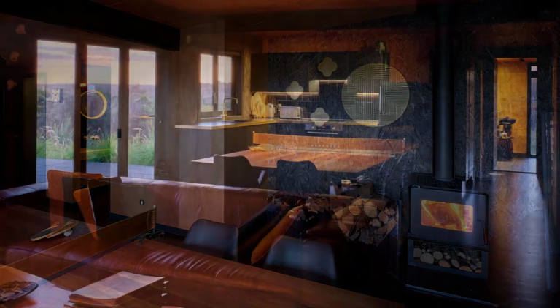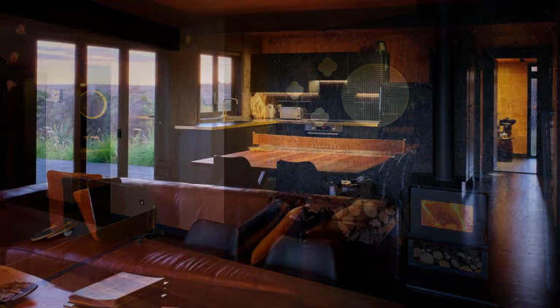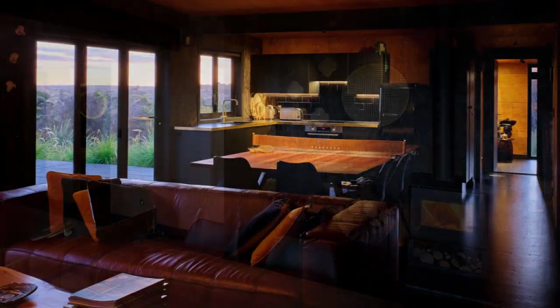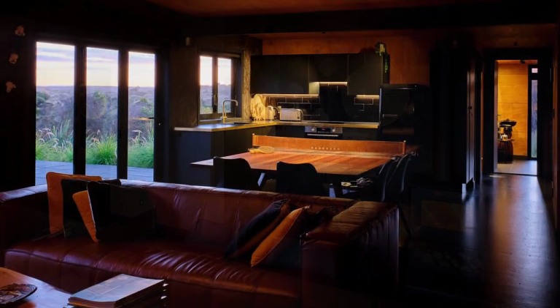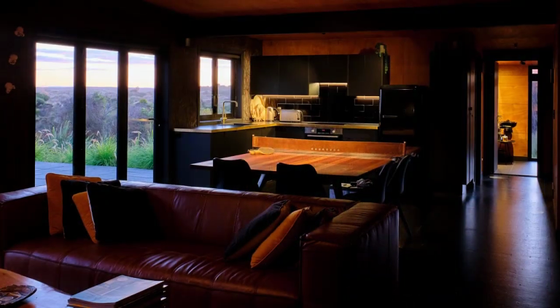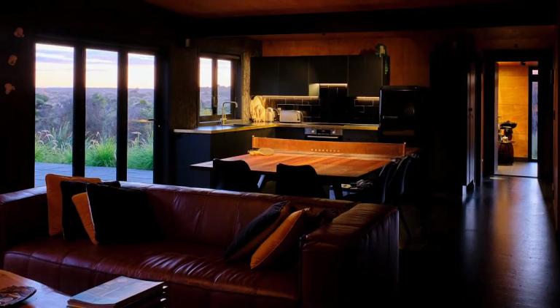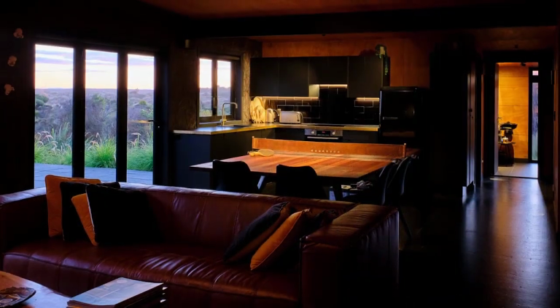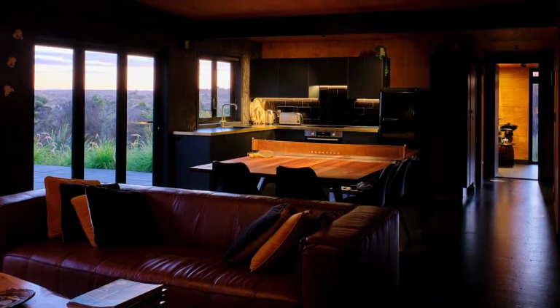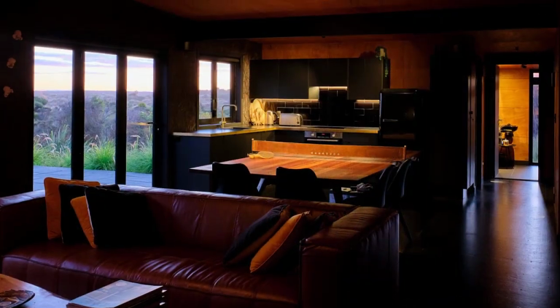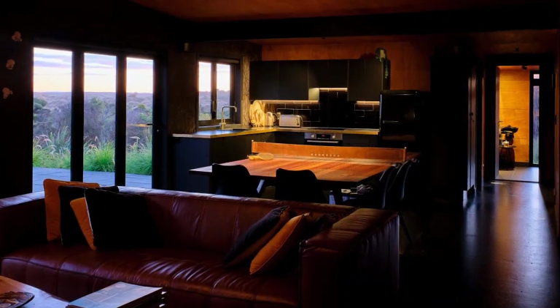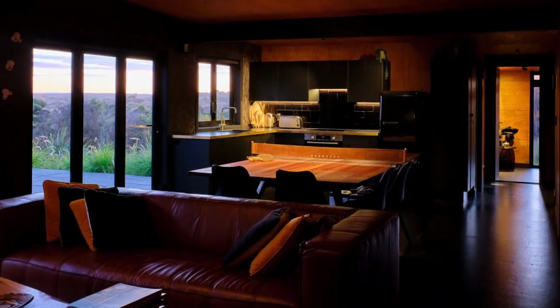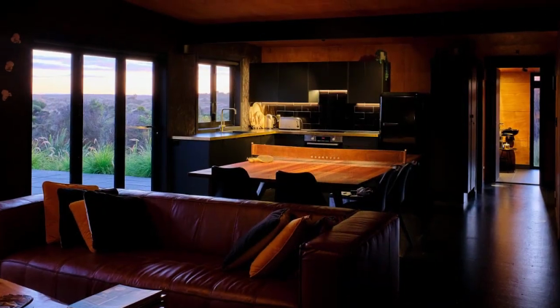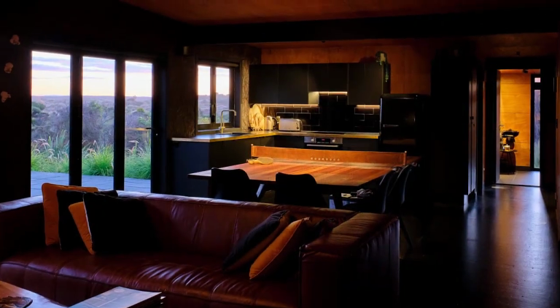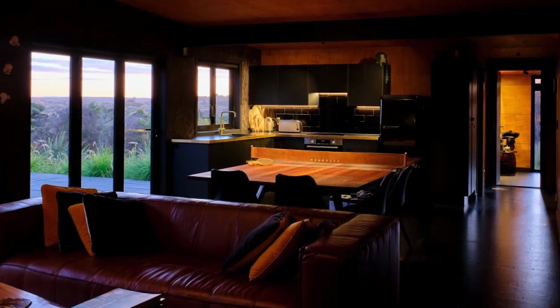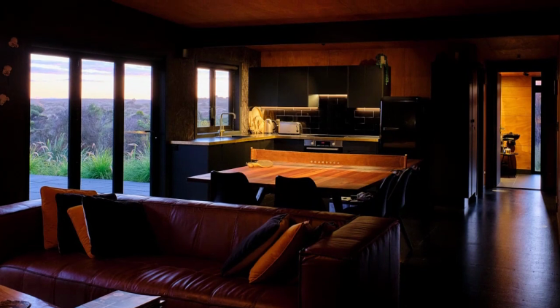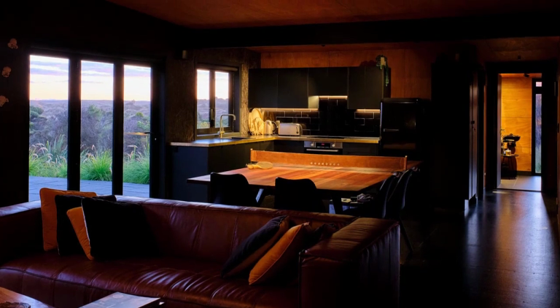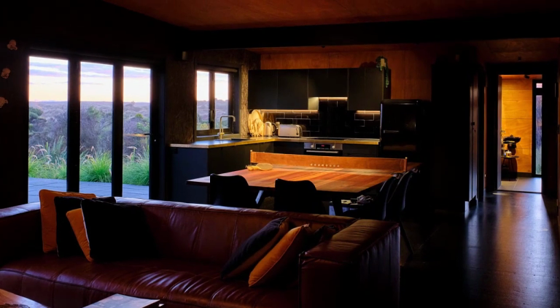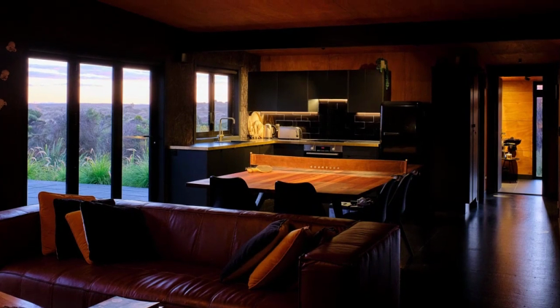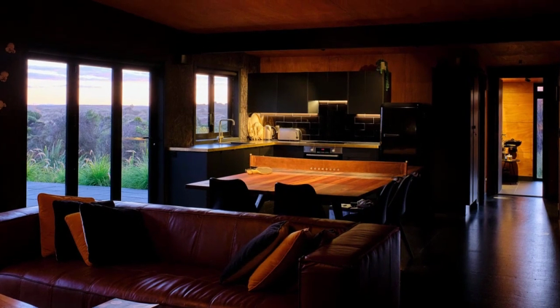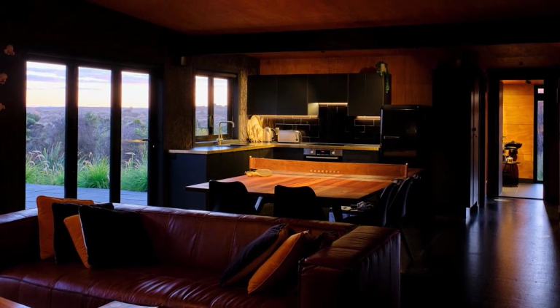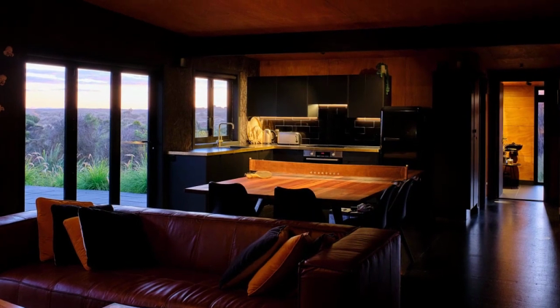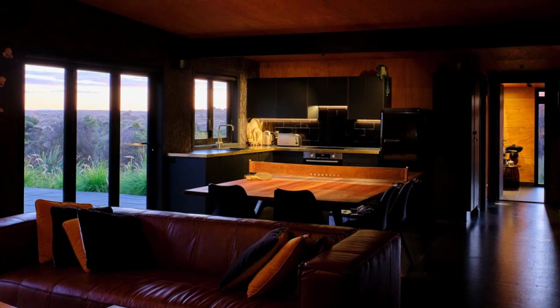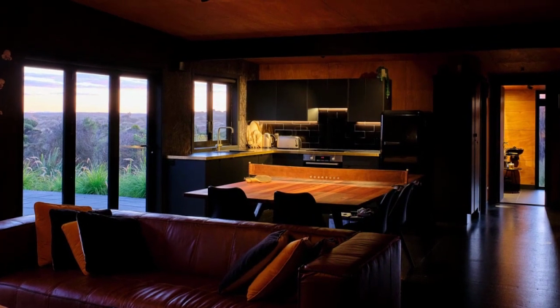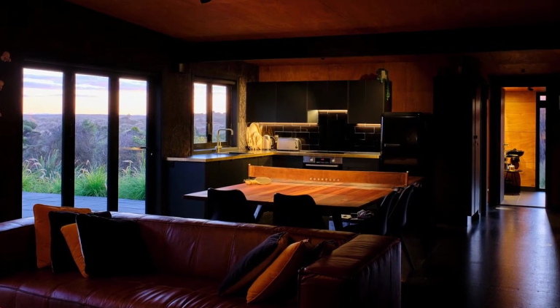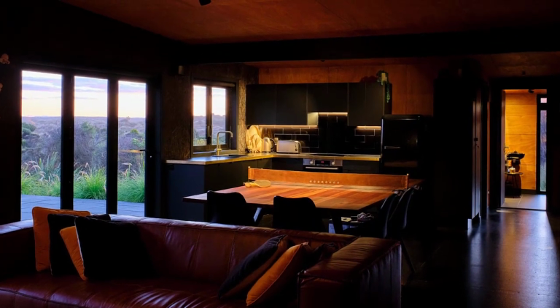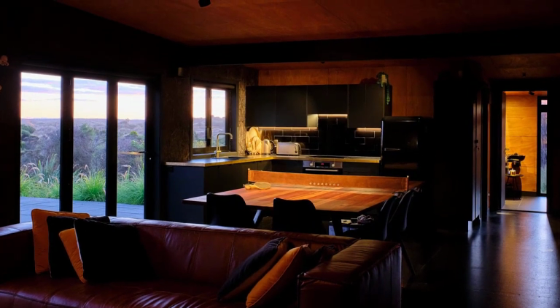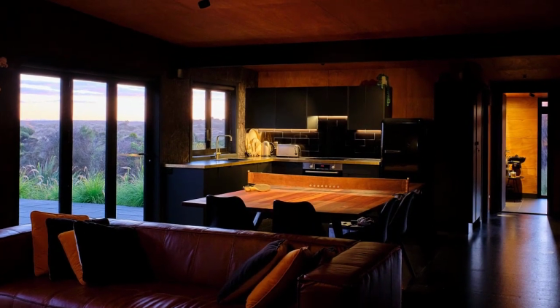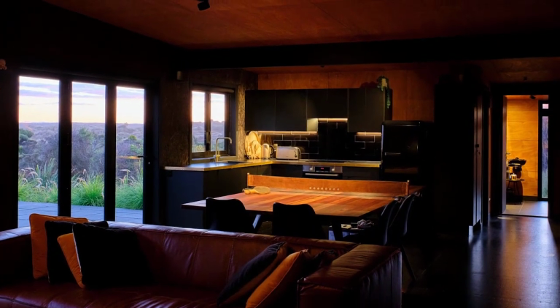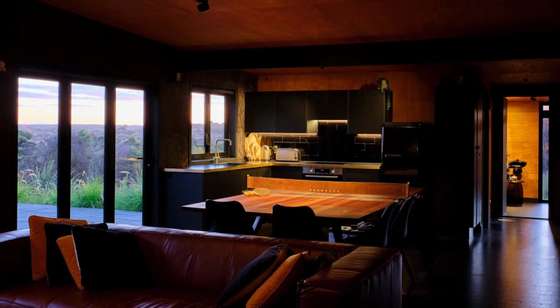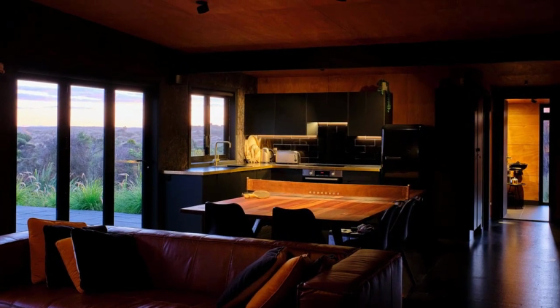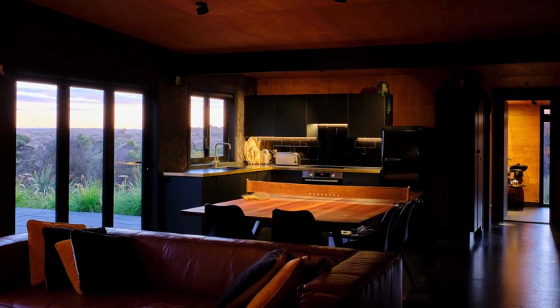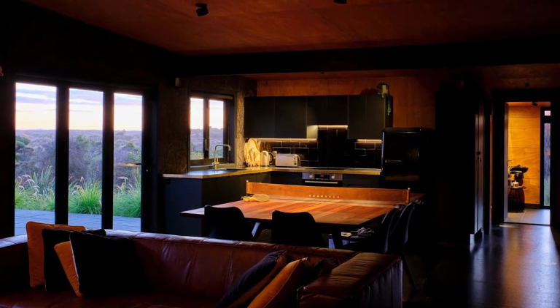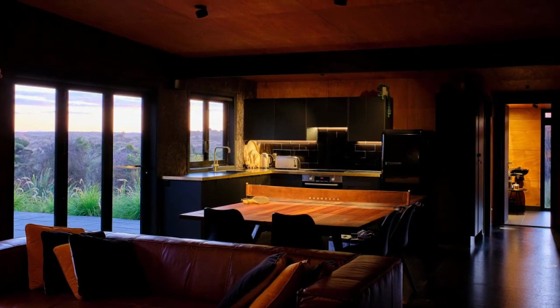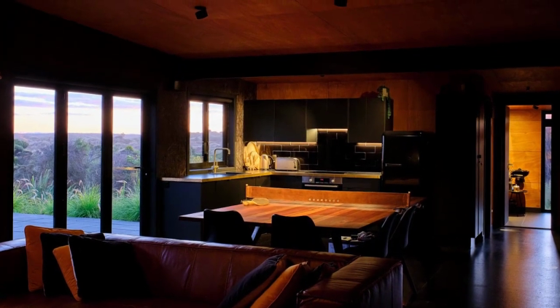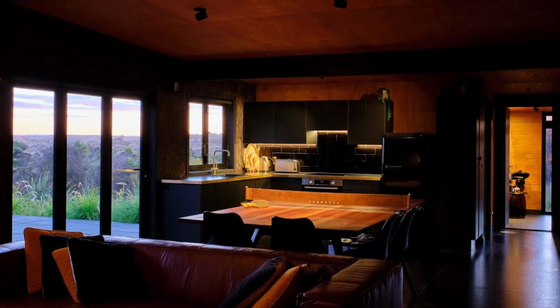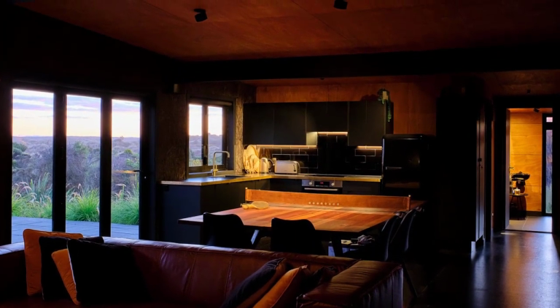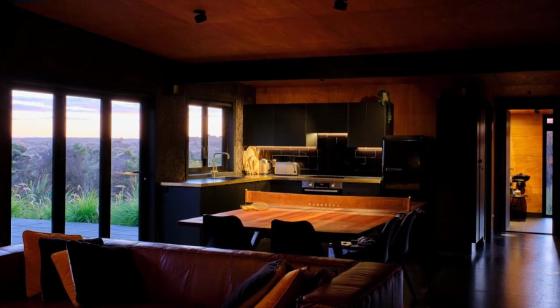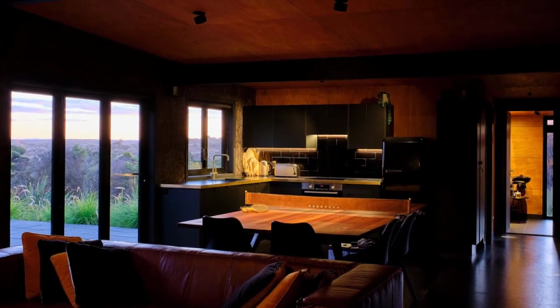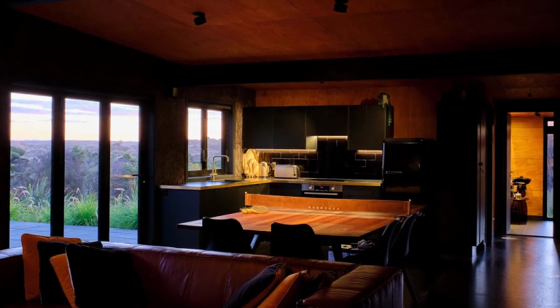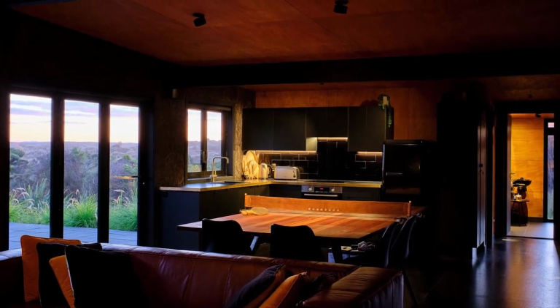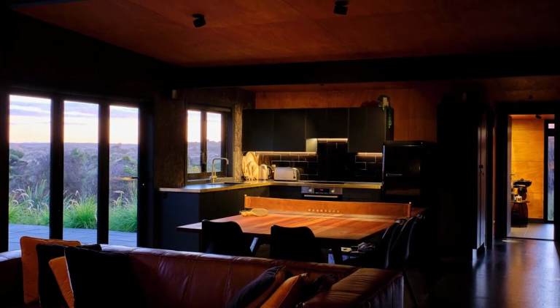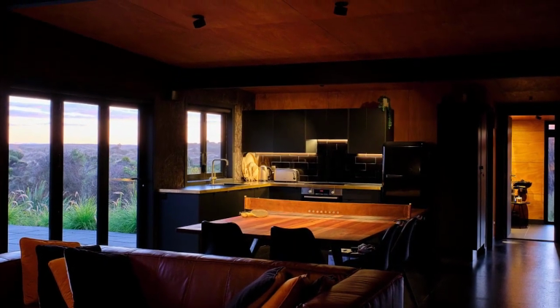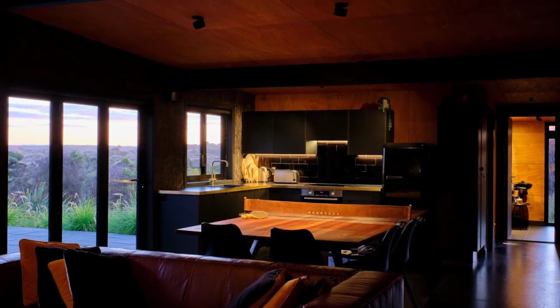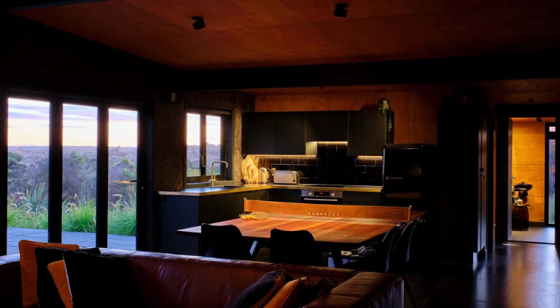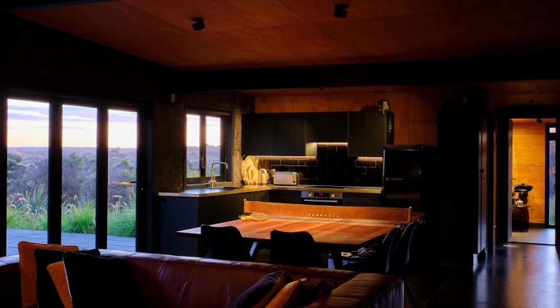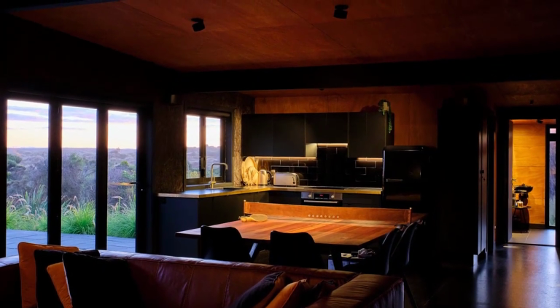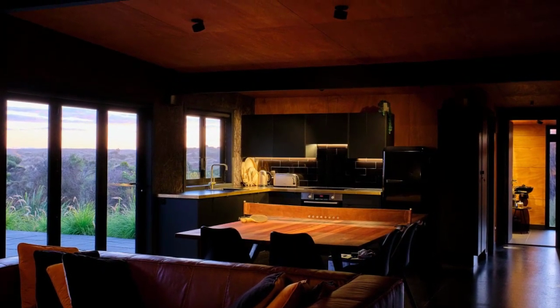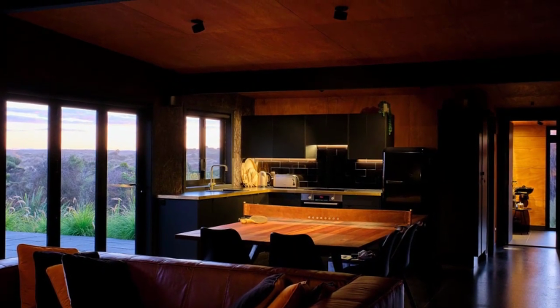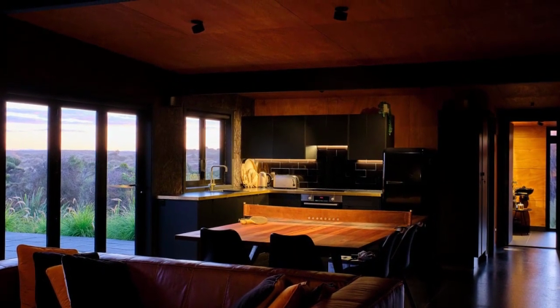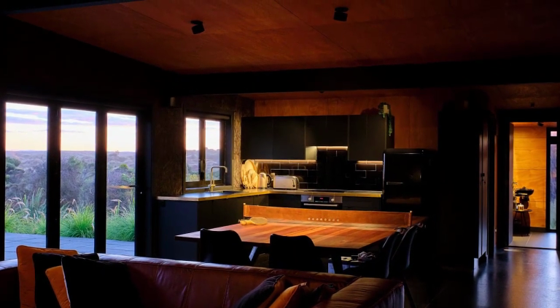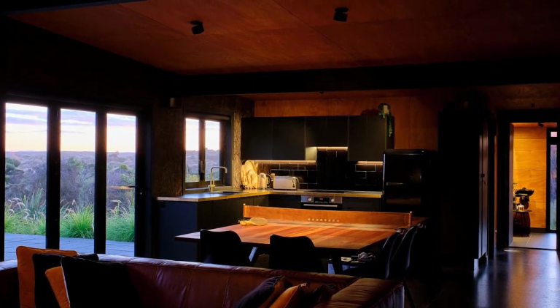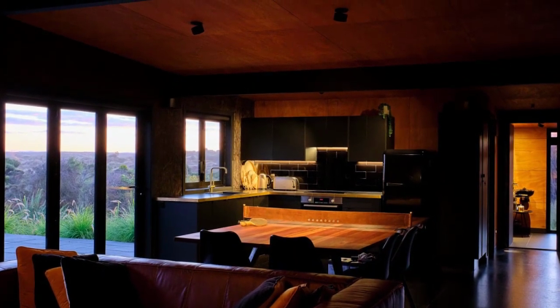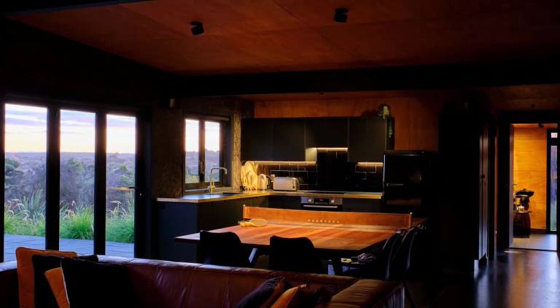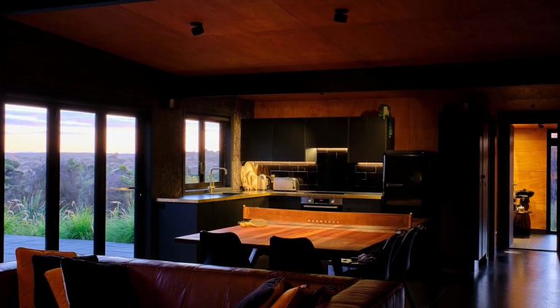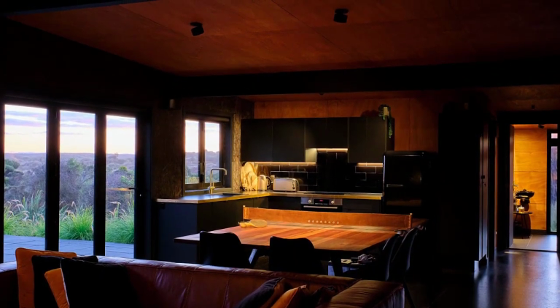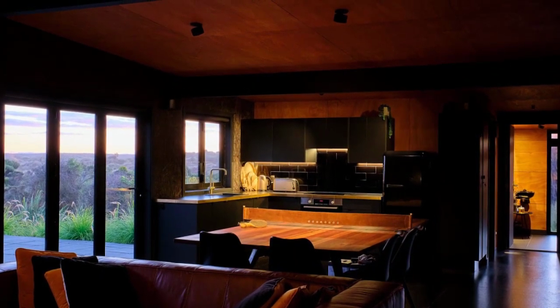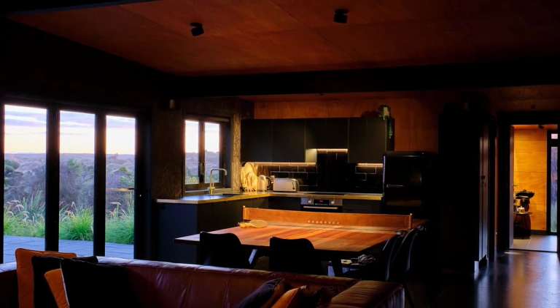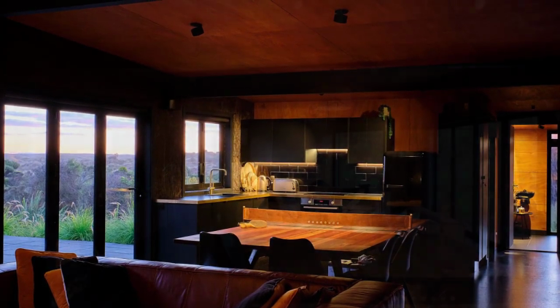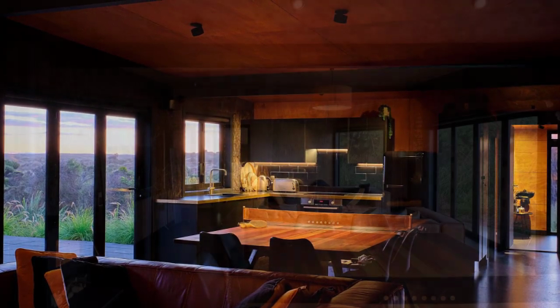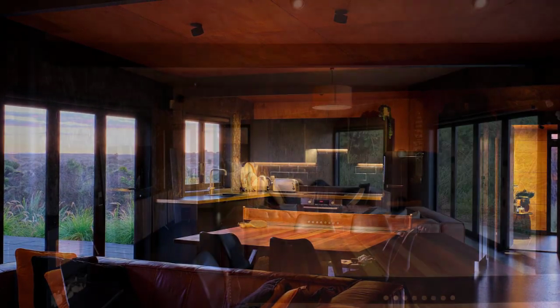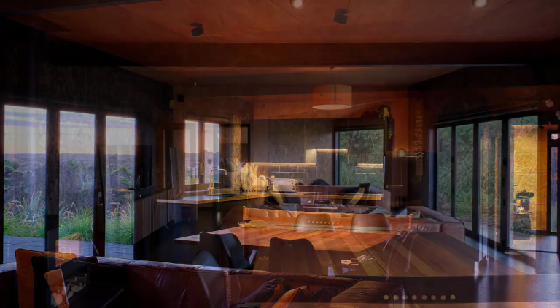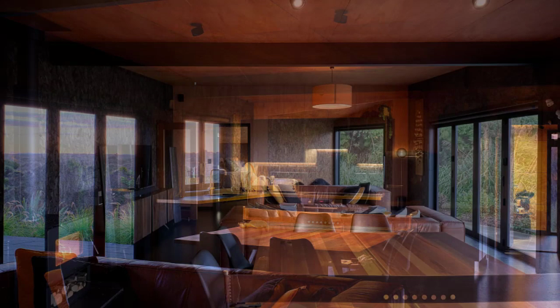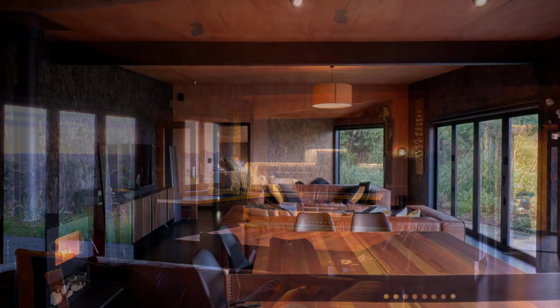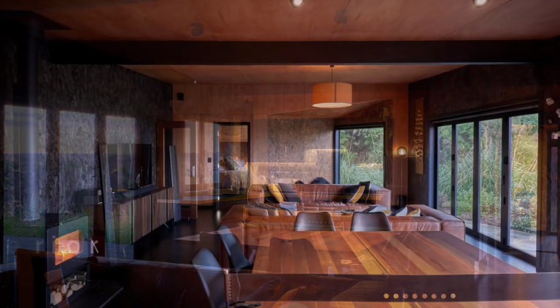A highlight of the interior is a large table in the kitchen, which is used for everything from meals to games of table tennis.